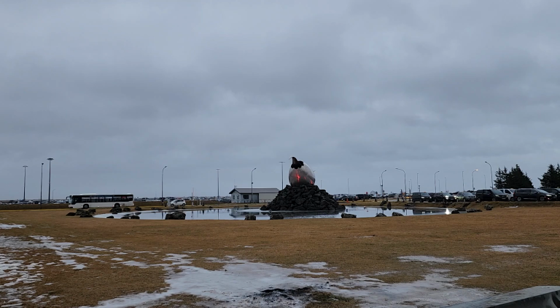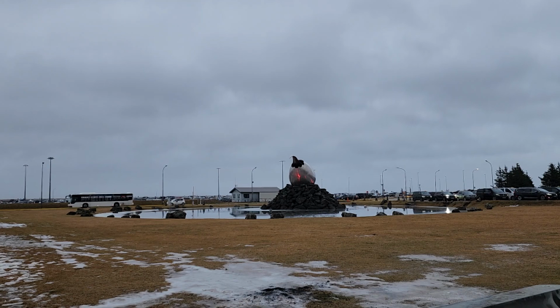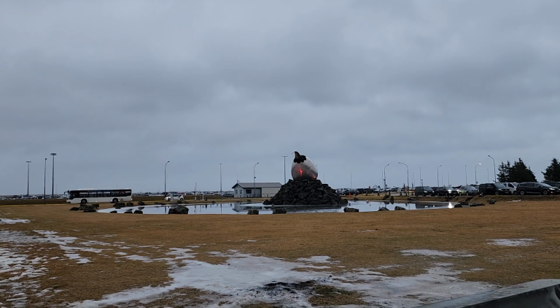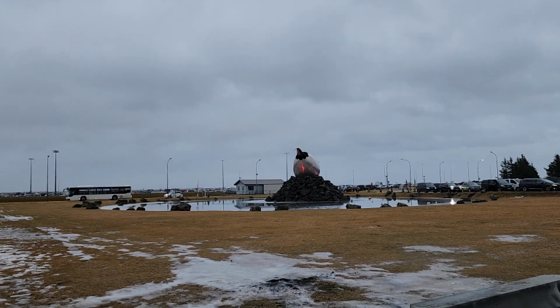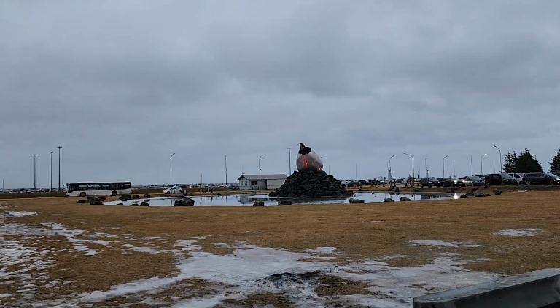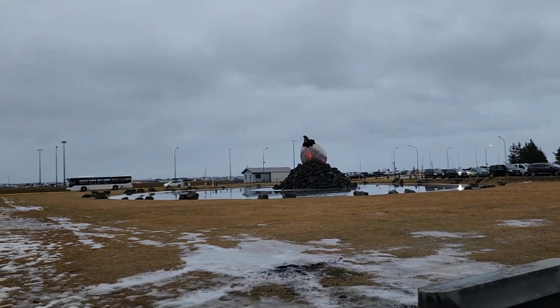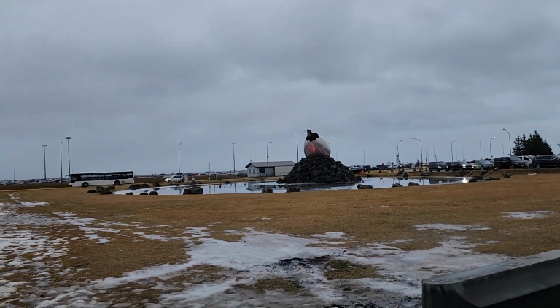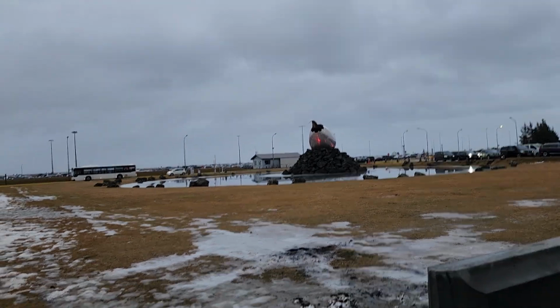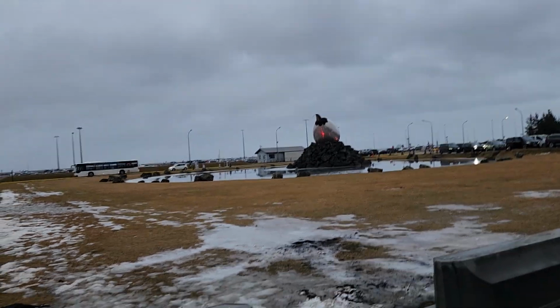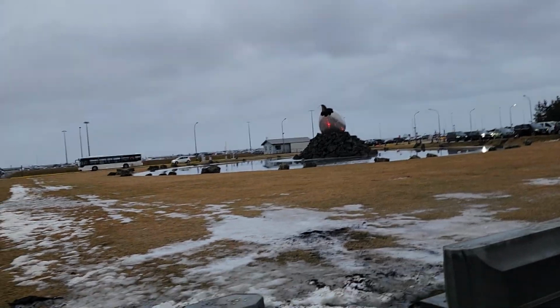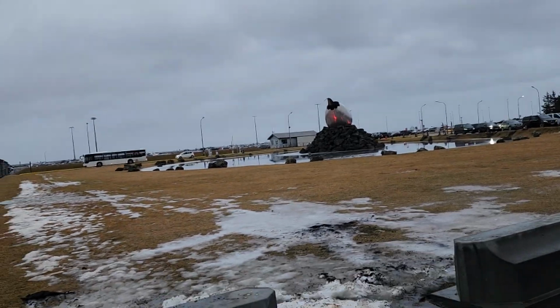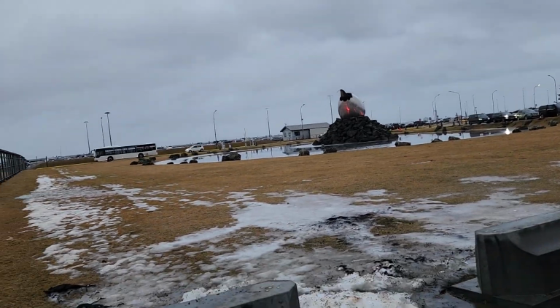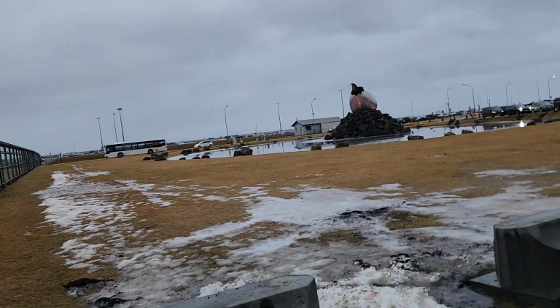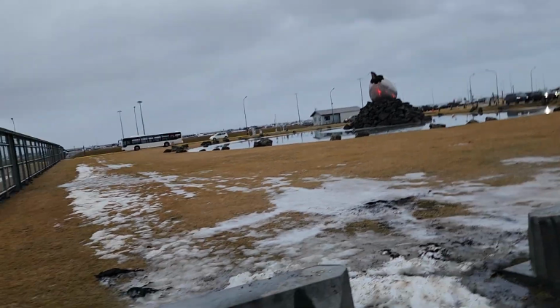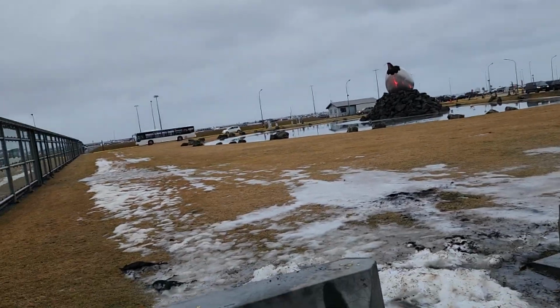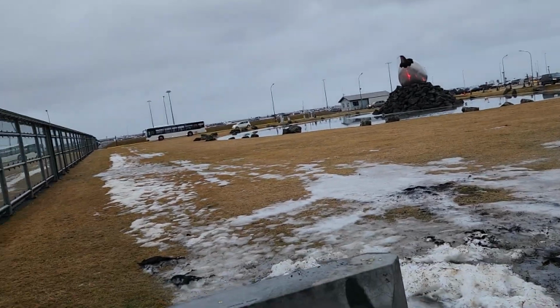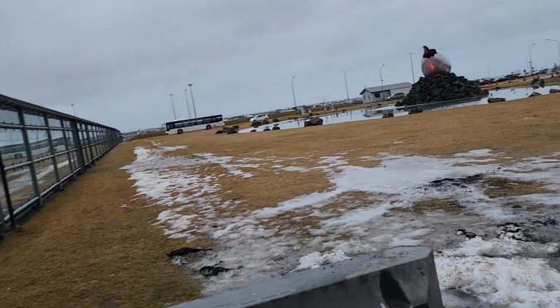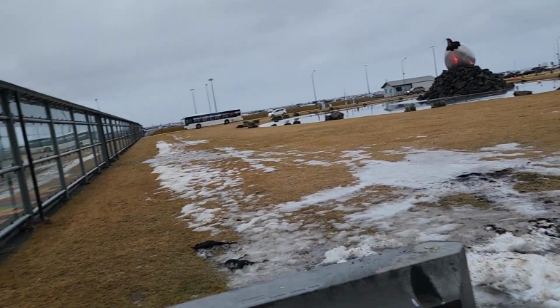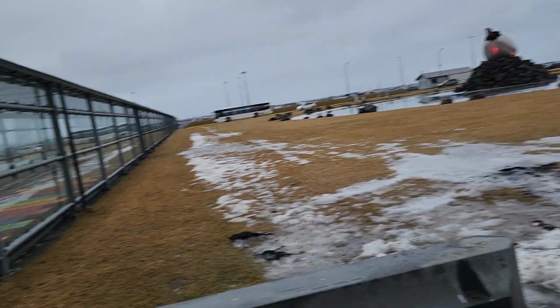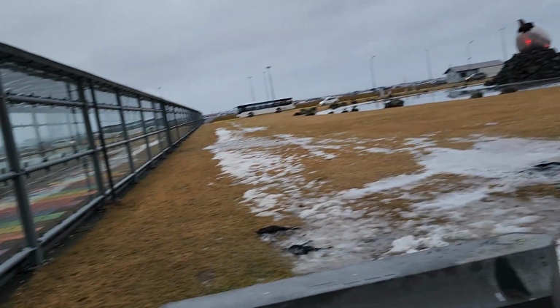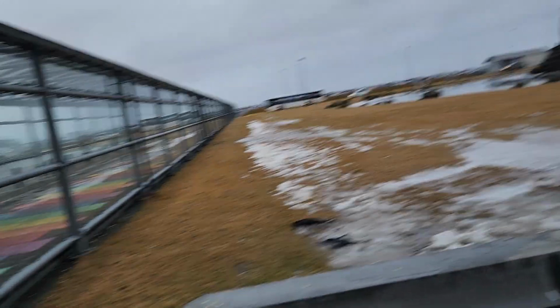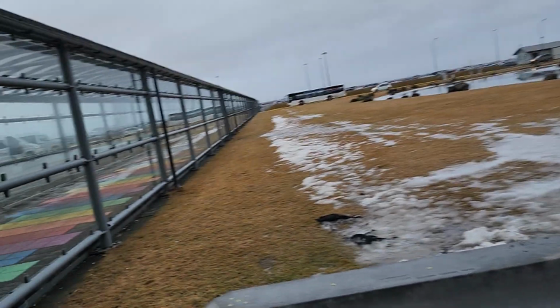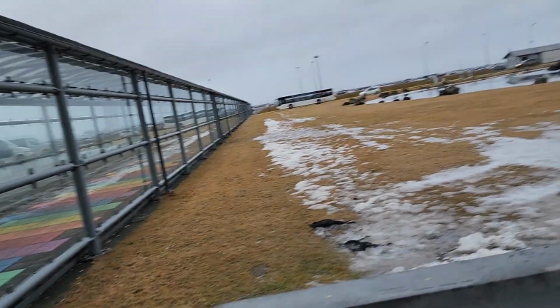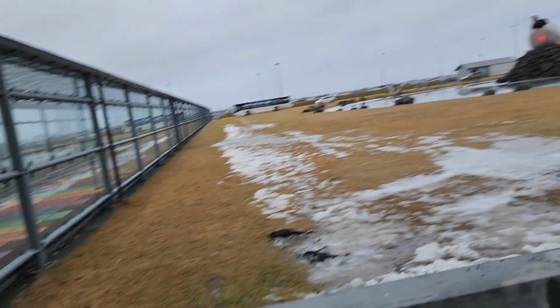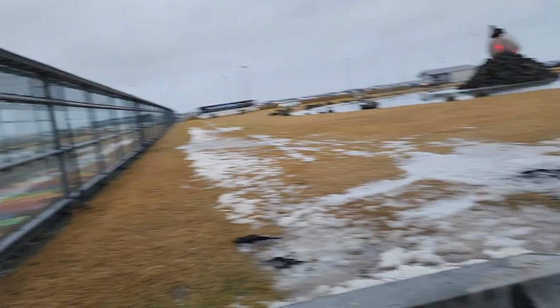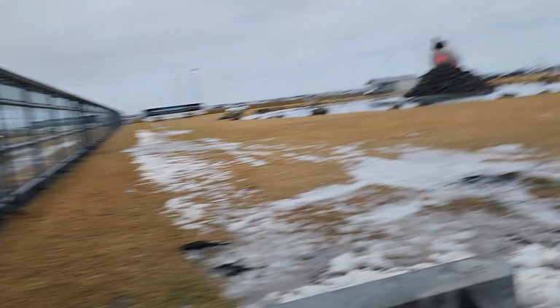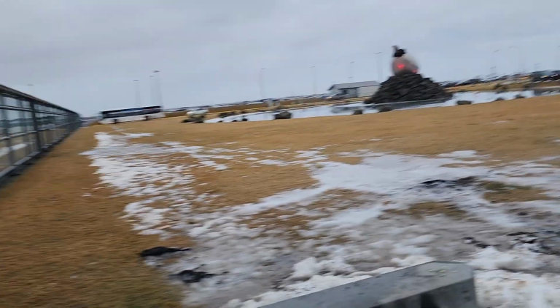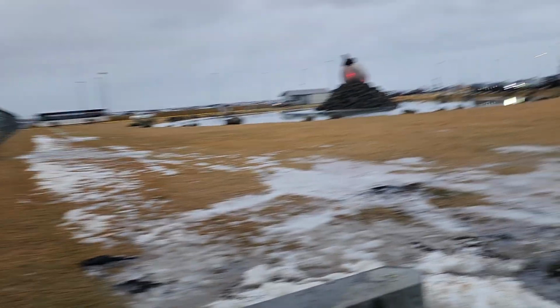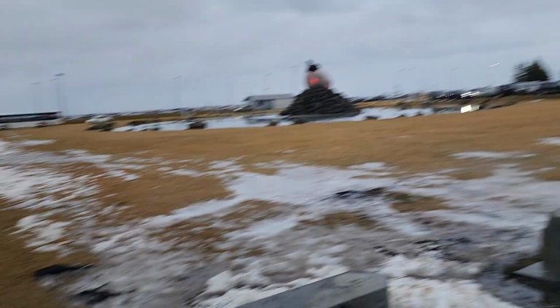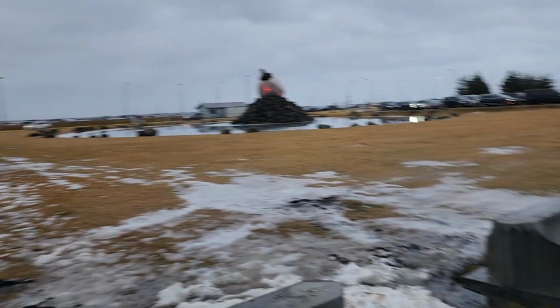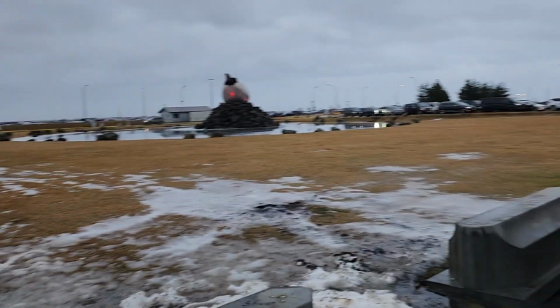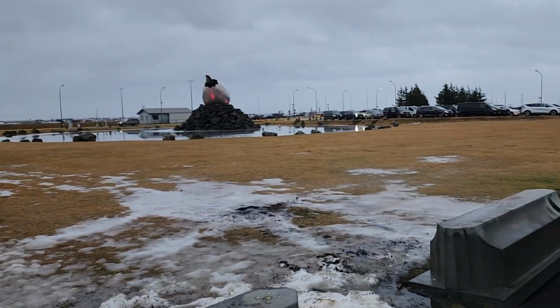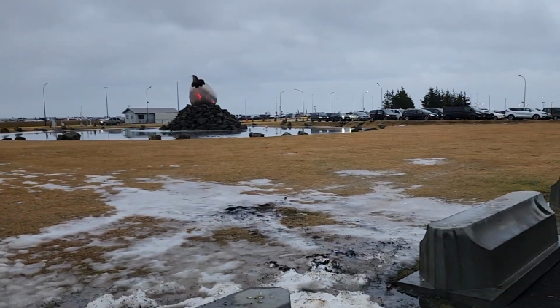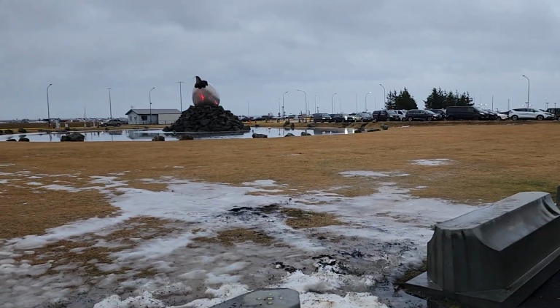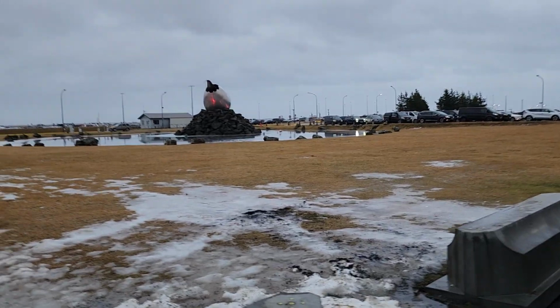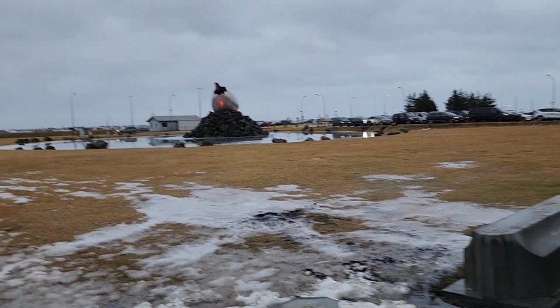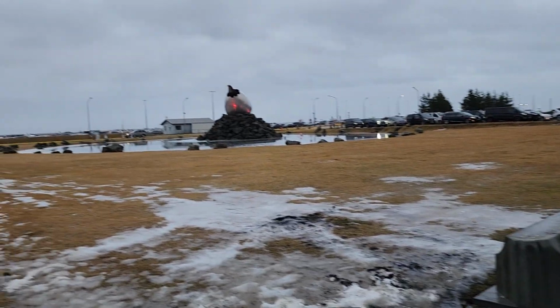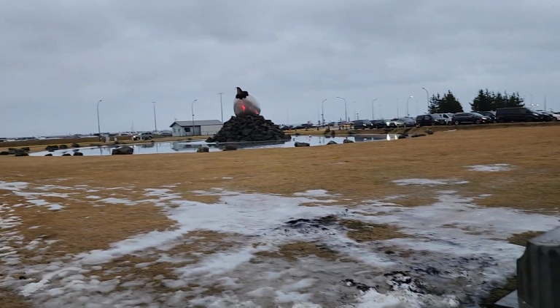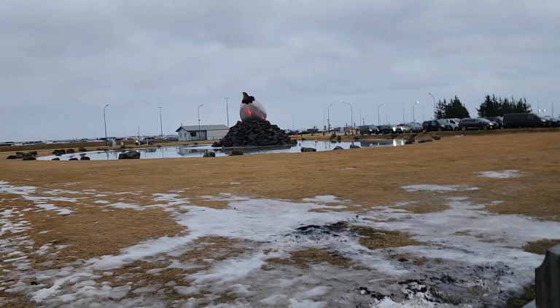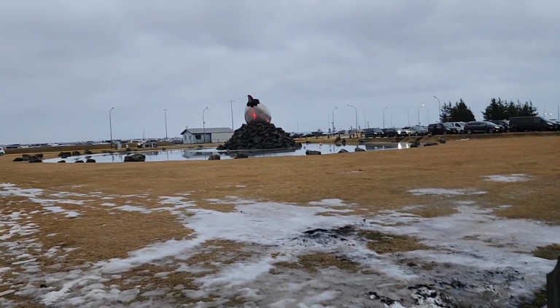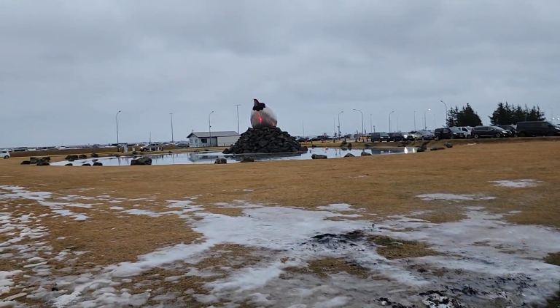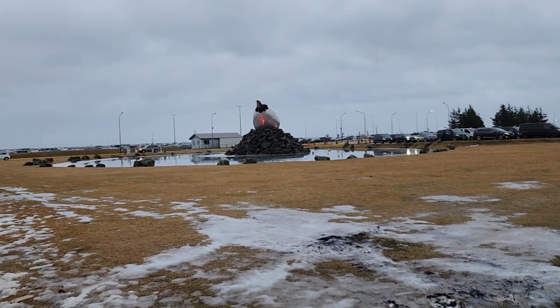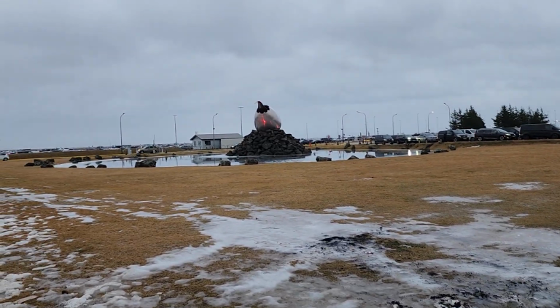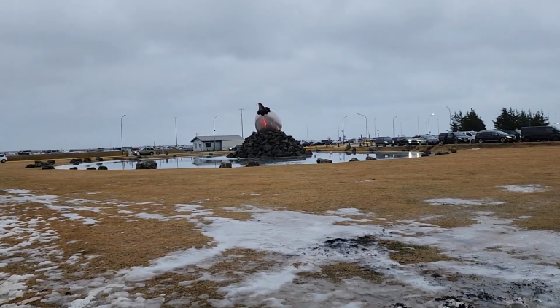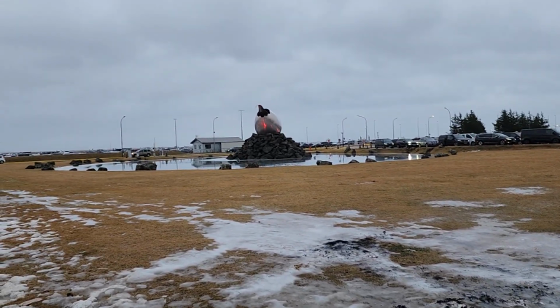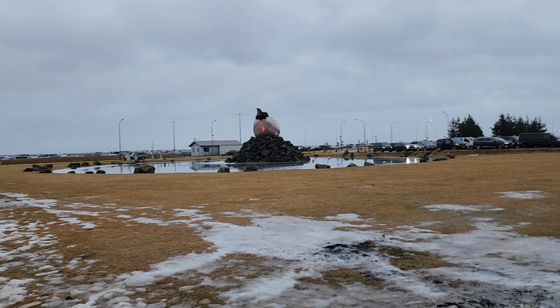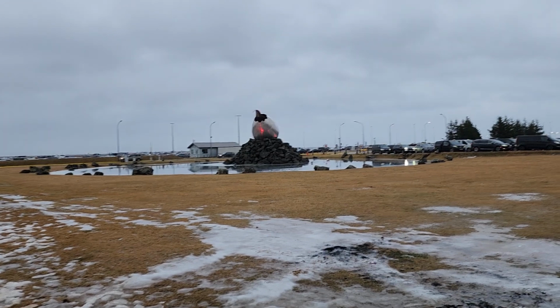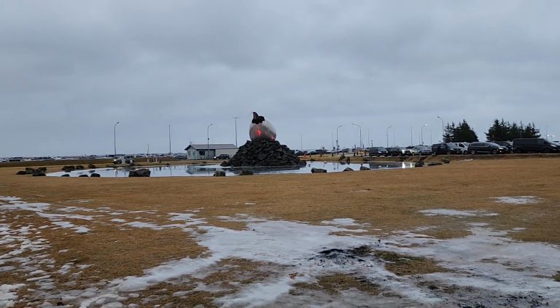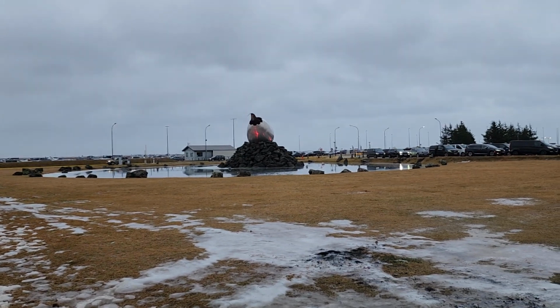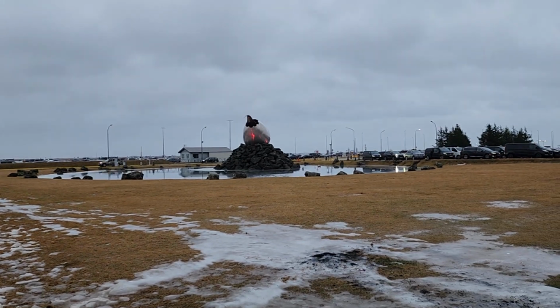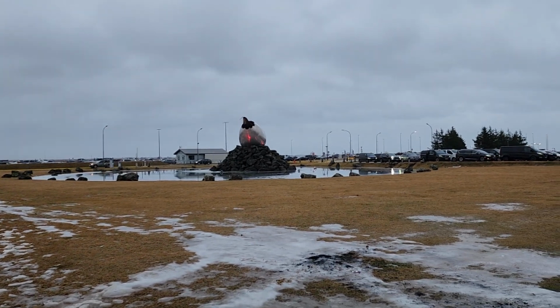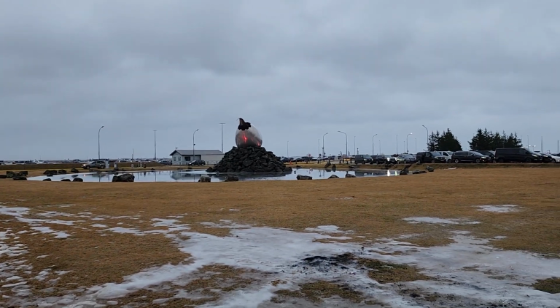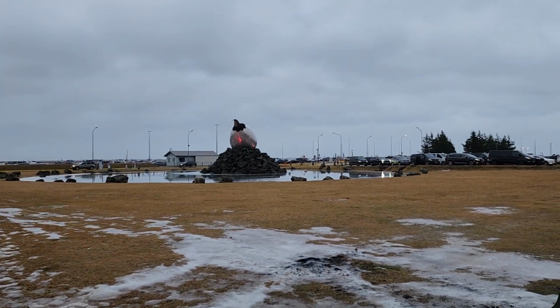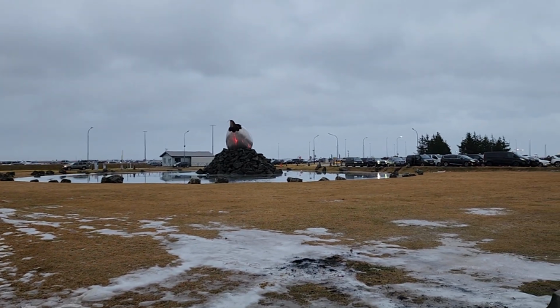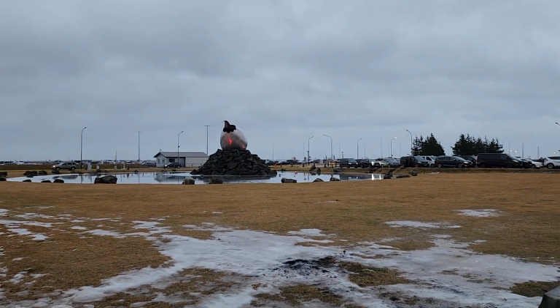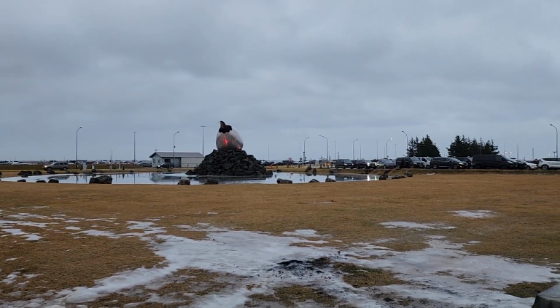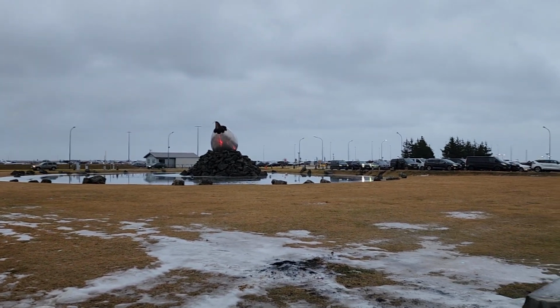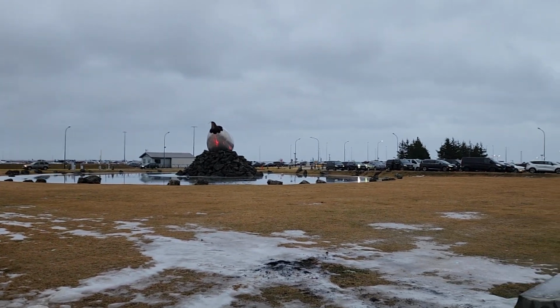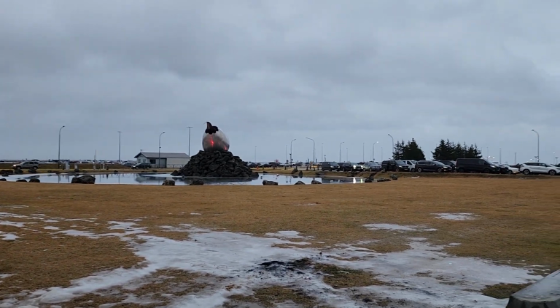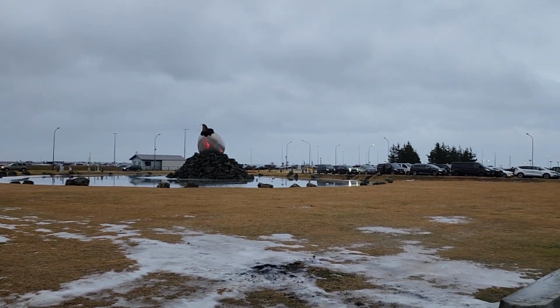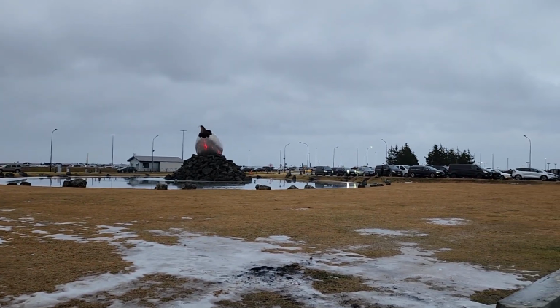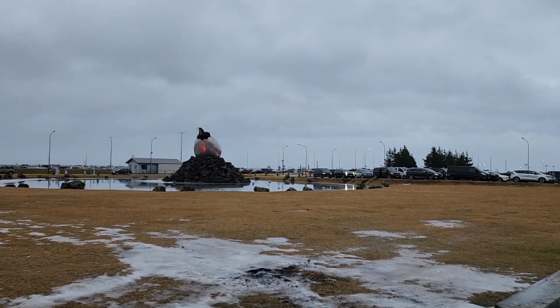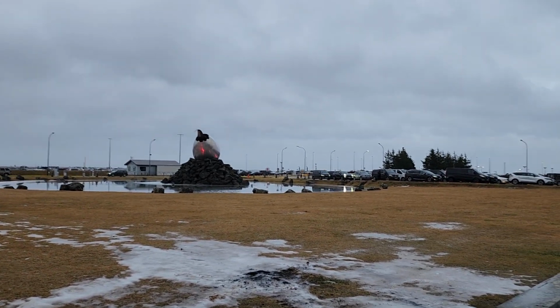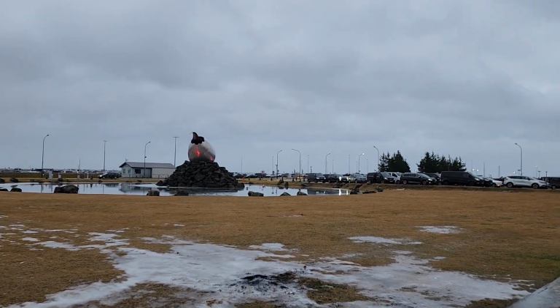Alright, so this is the terminals here at Tostelevec International Airport here in Iceland.